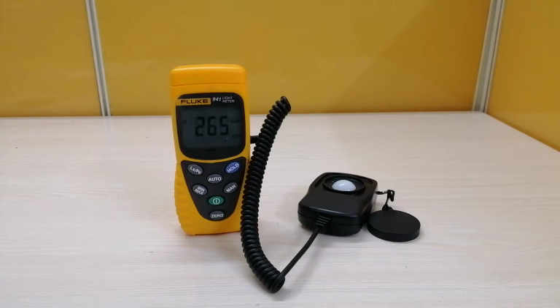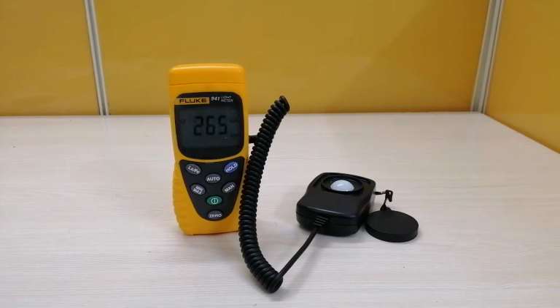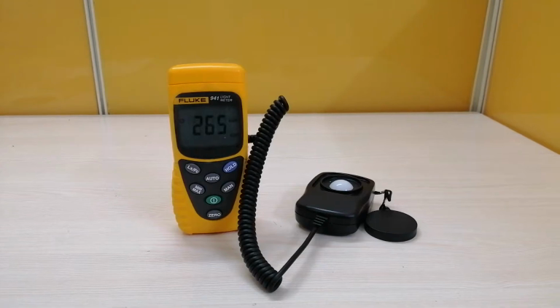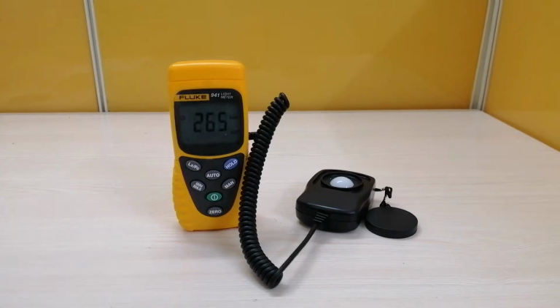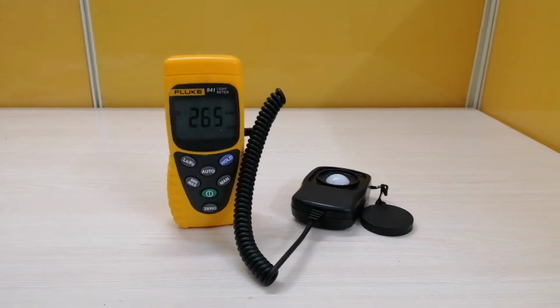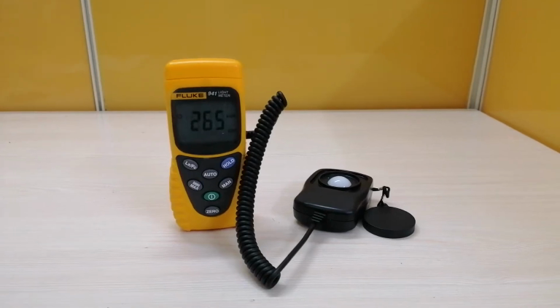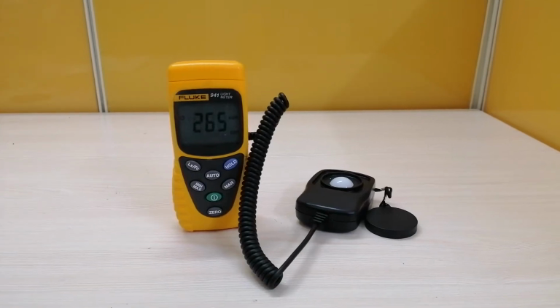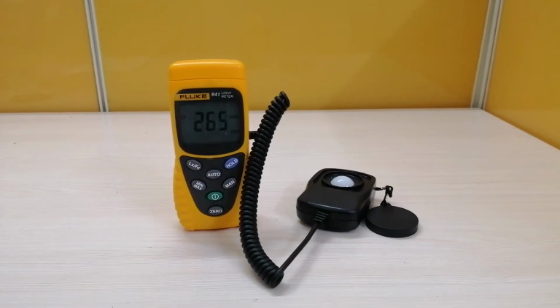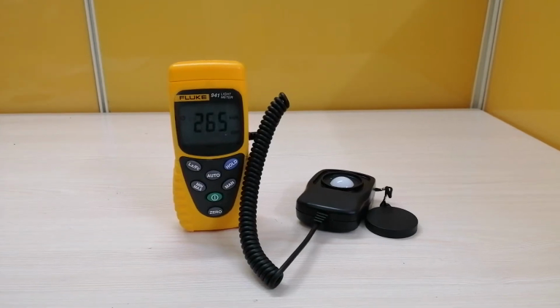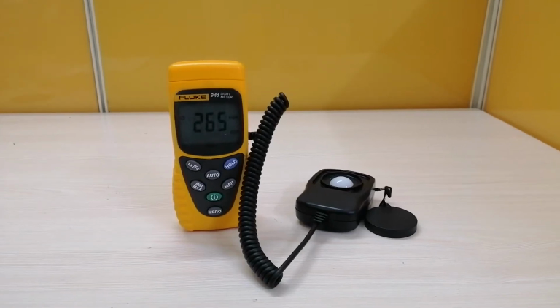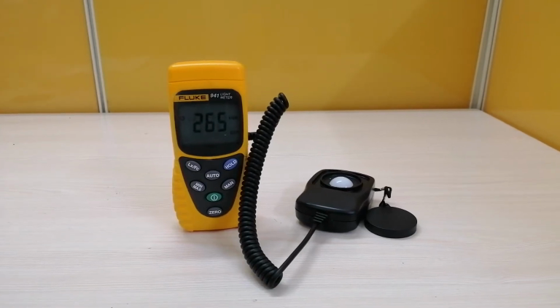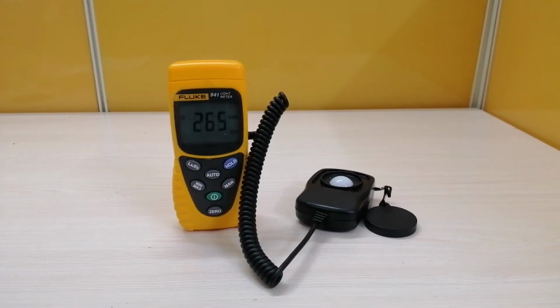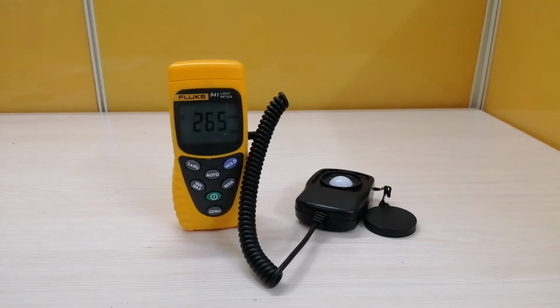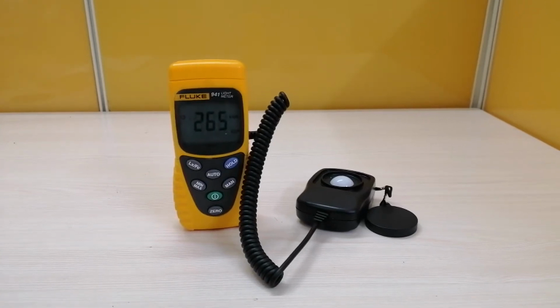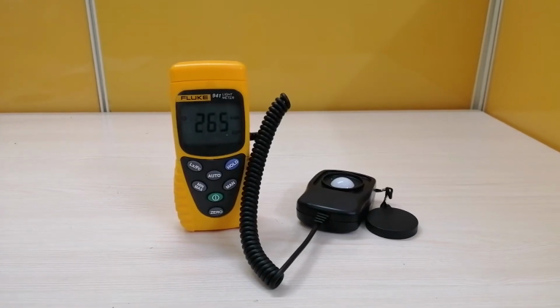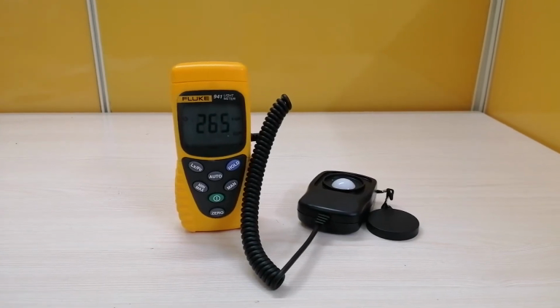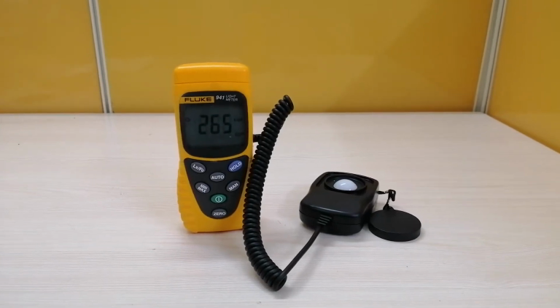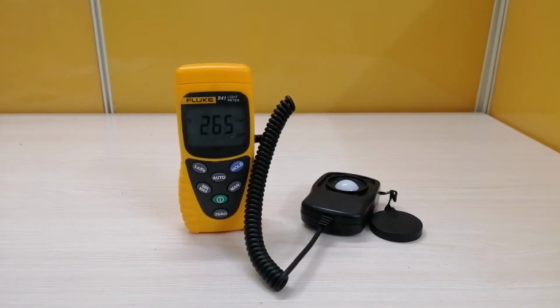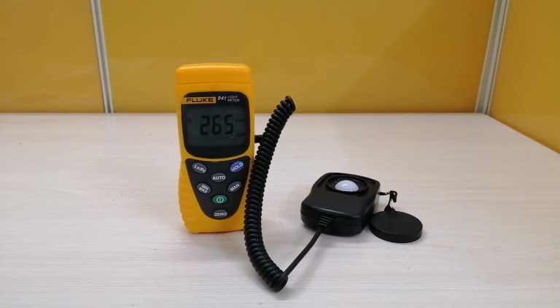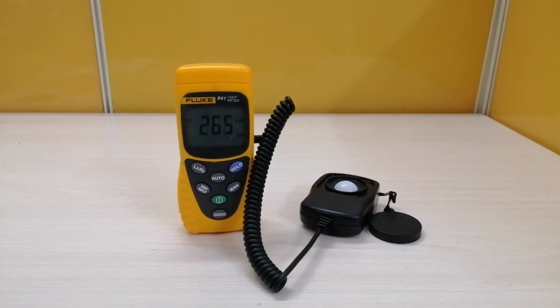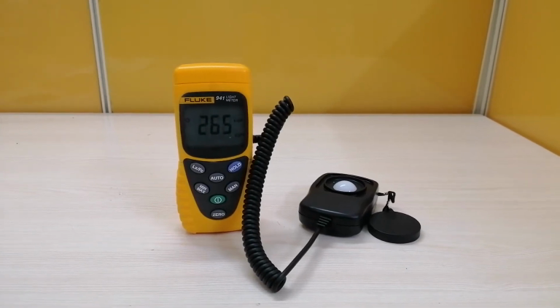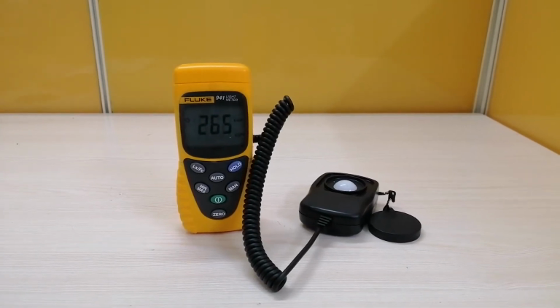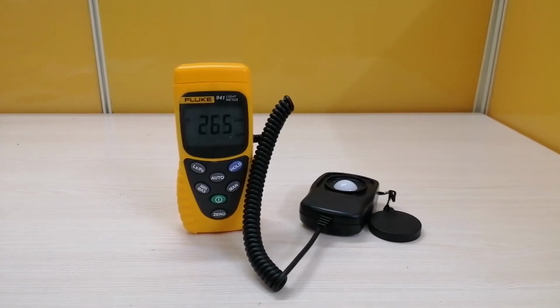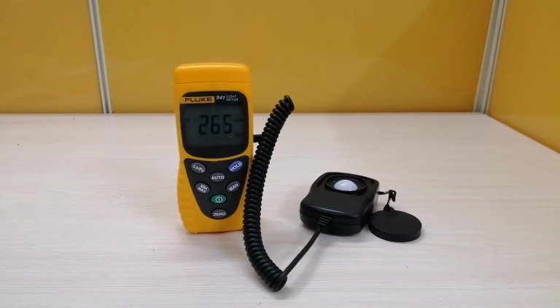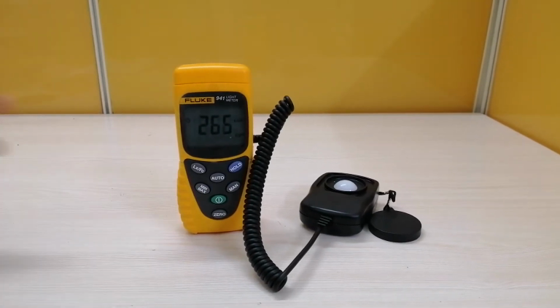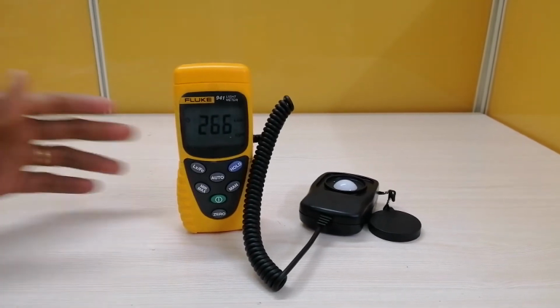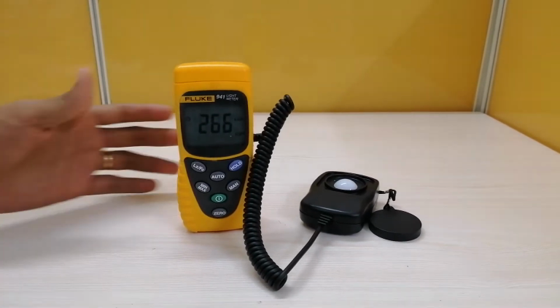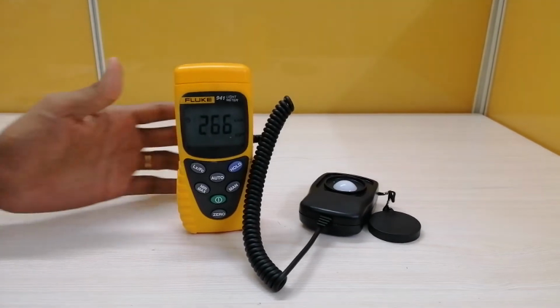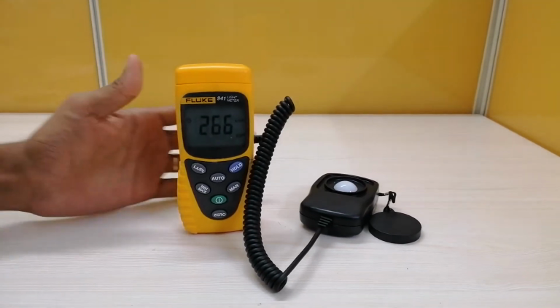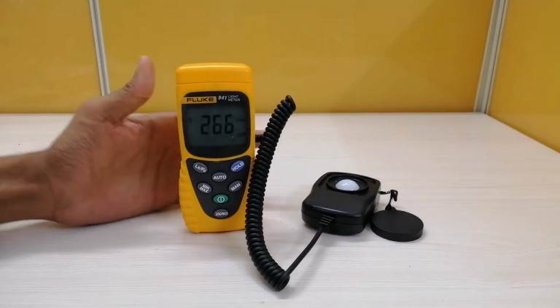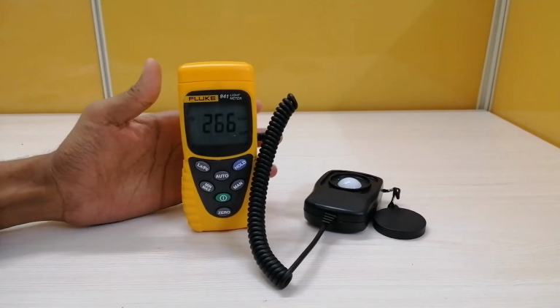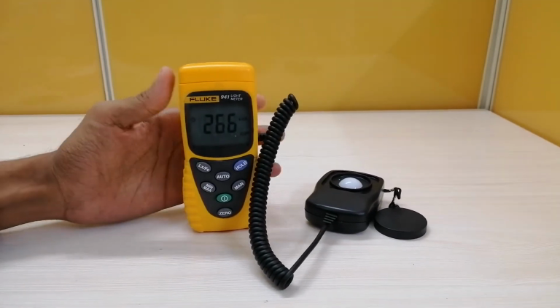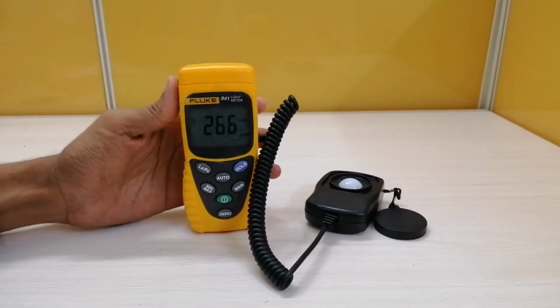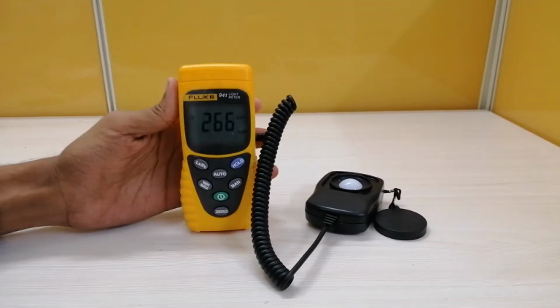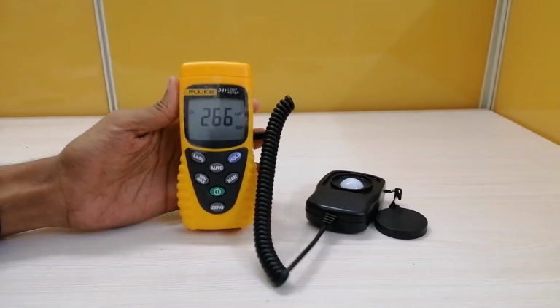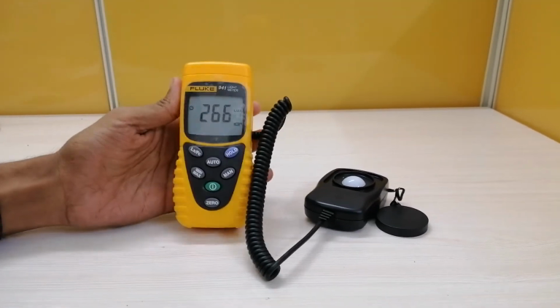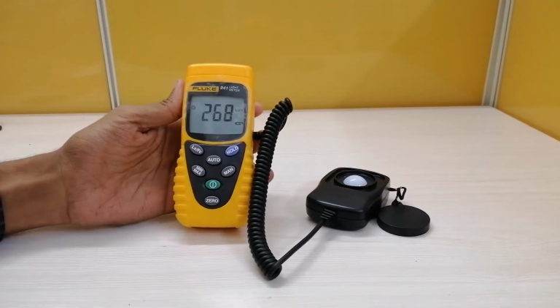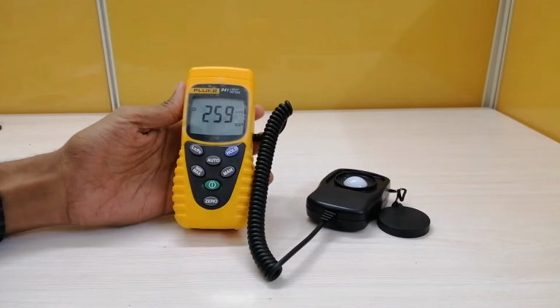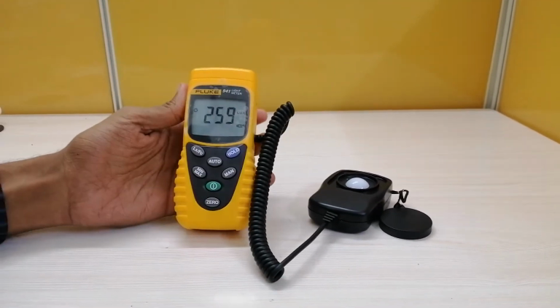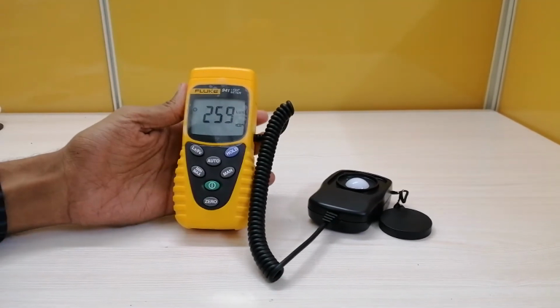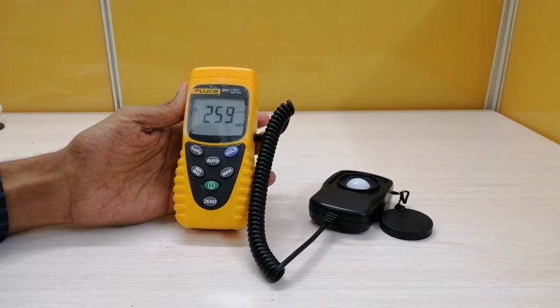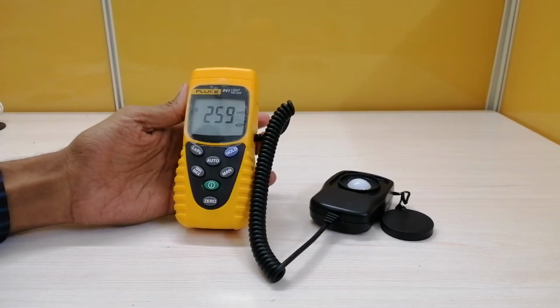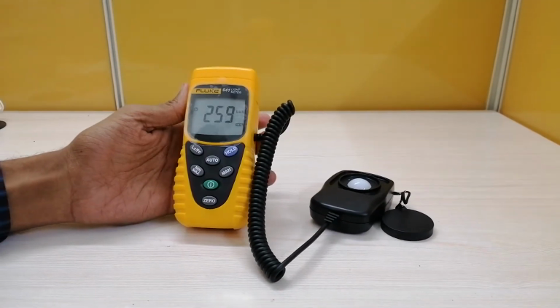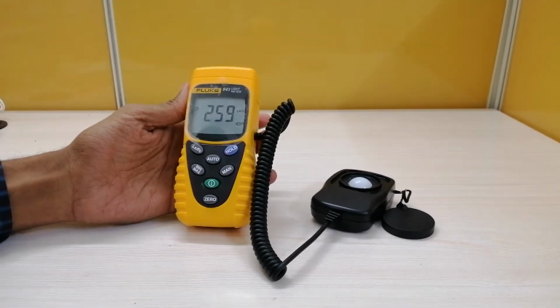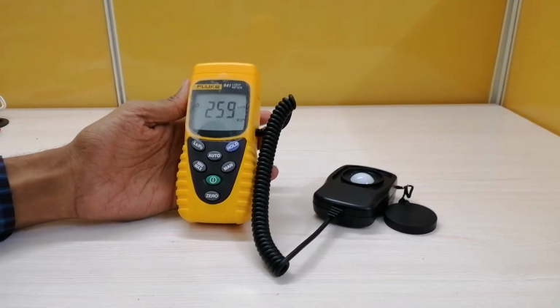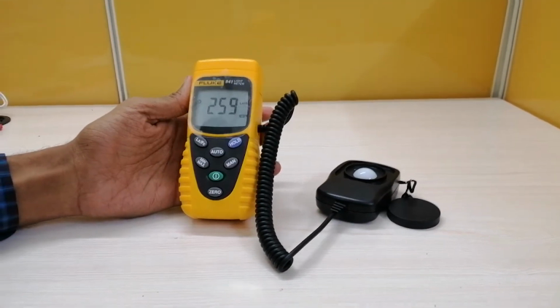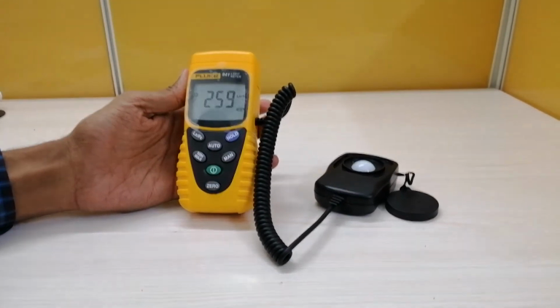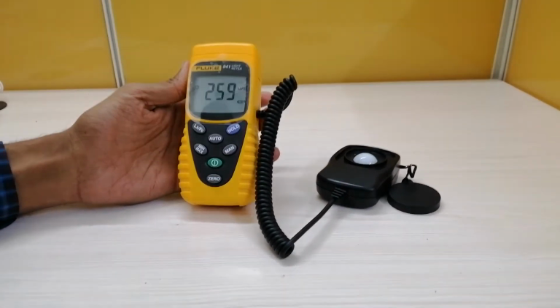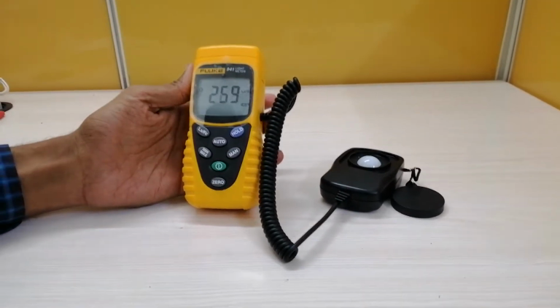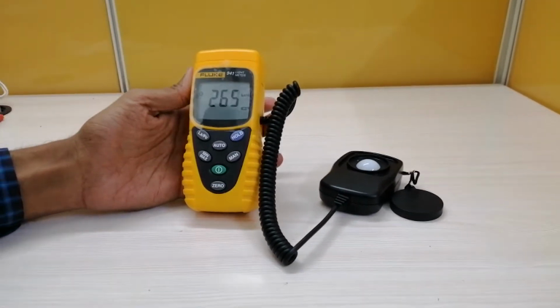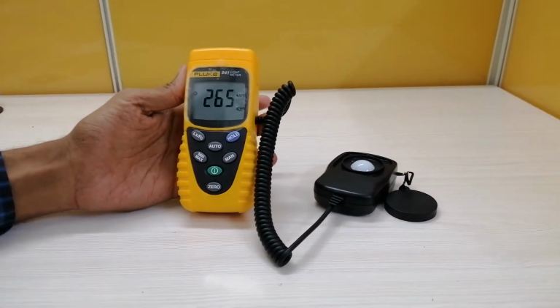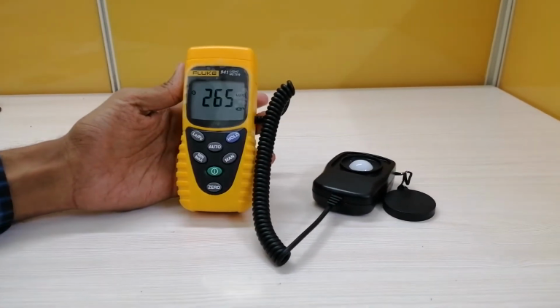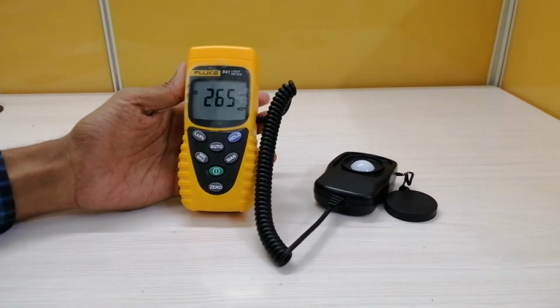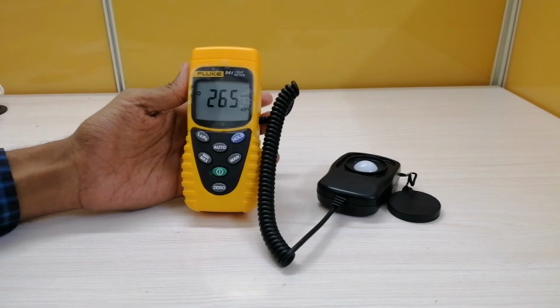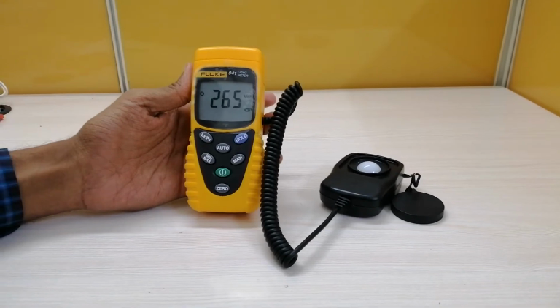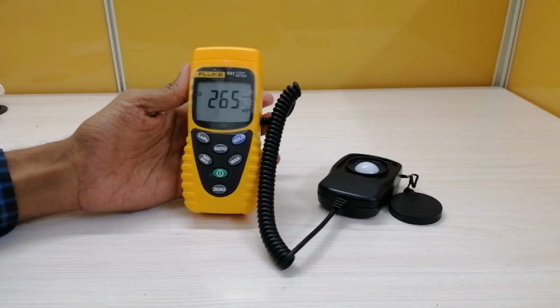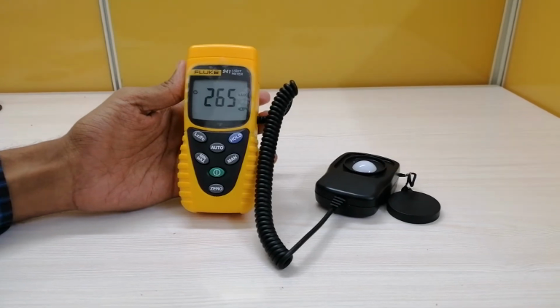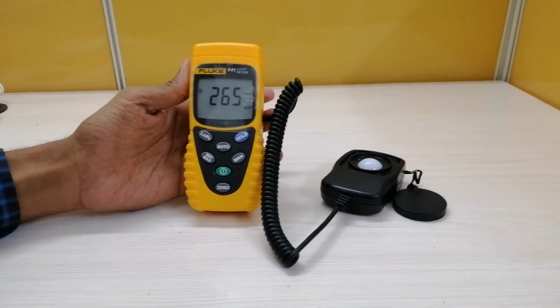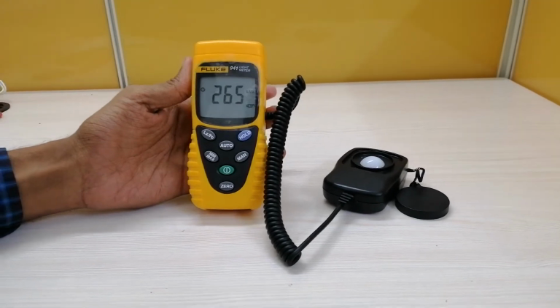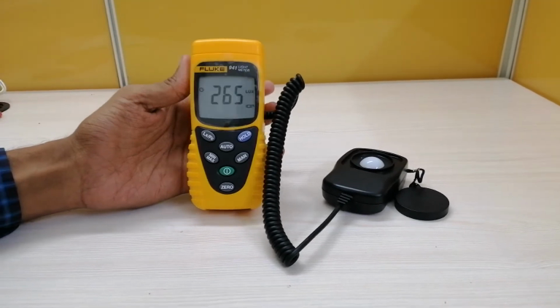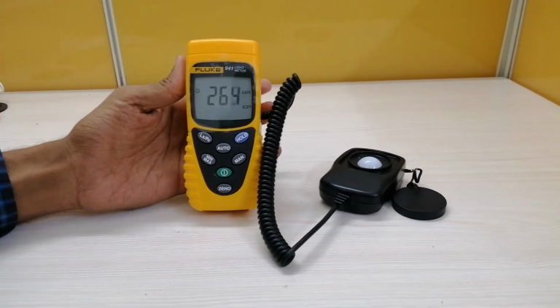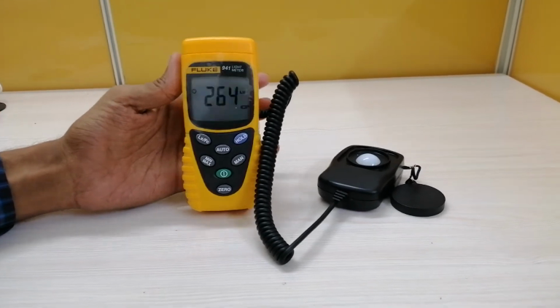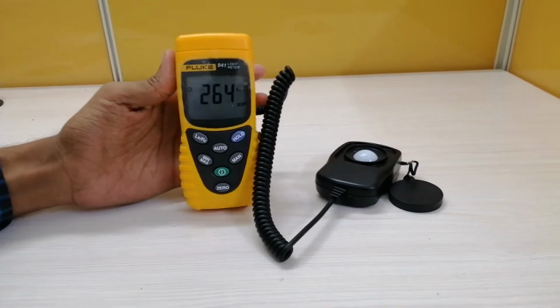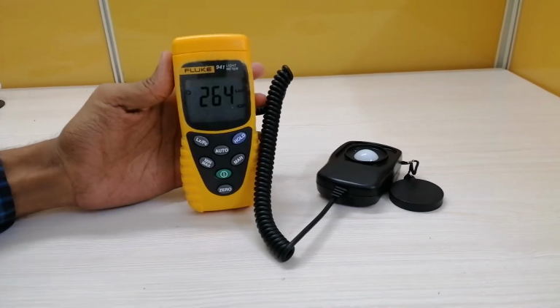Welcome to Instacraft Holdings. Today I am going to tell you about the product that is the Loop 941 digital lux meter.